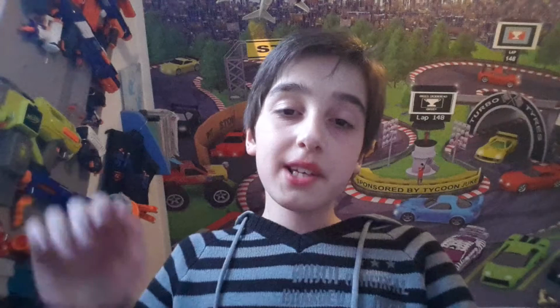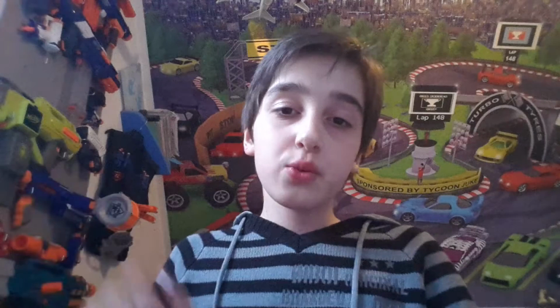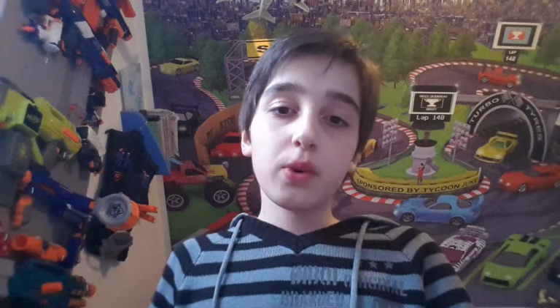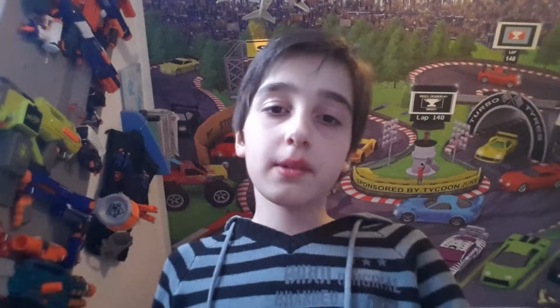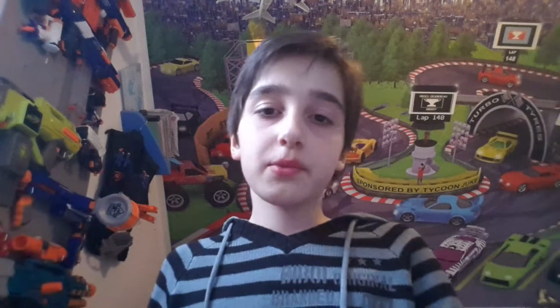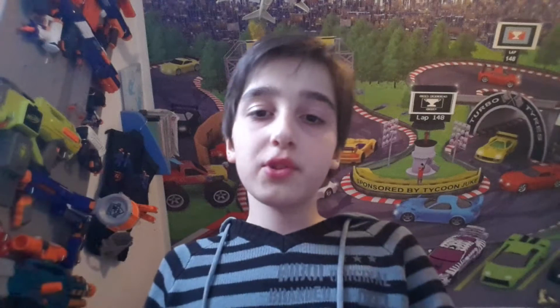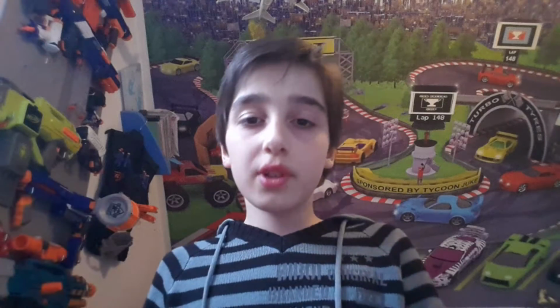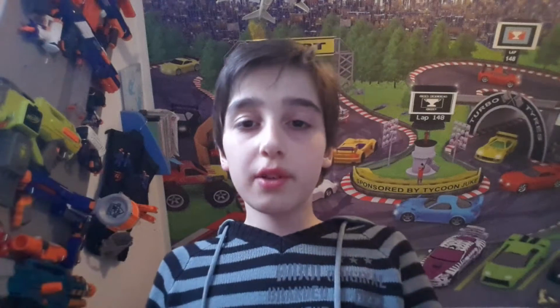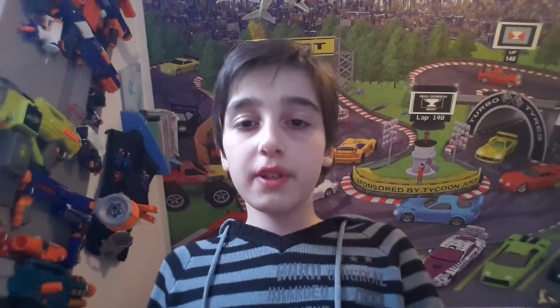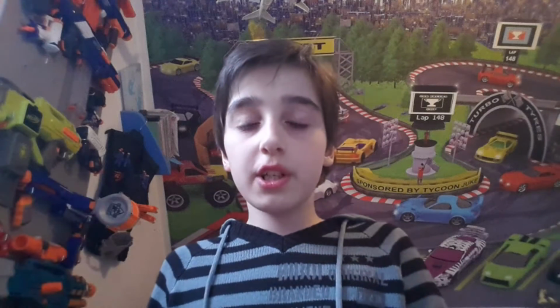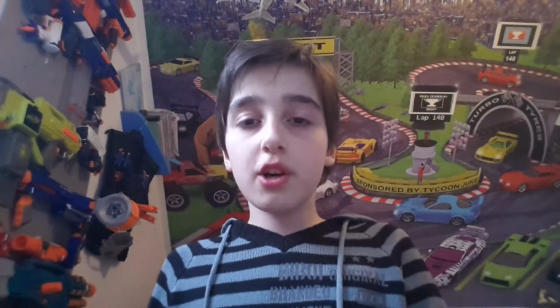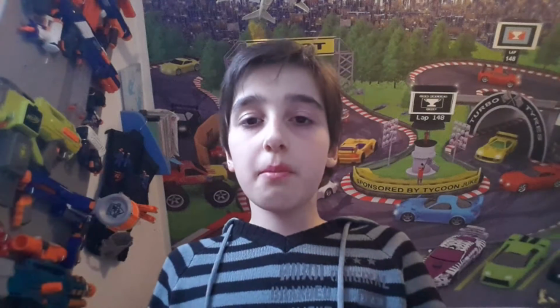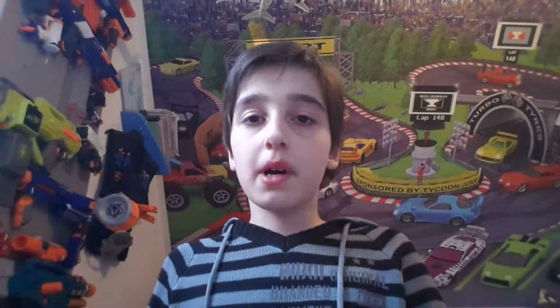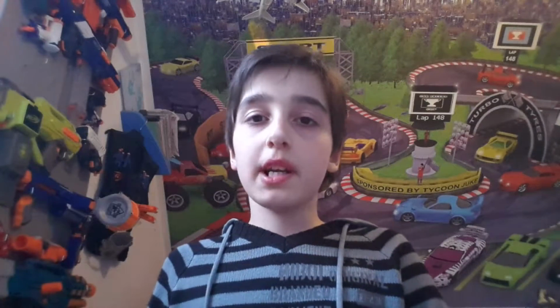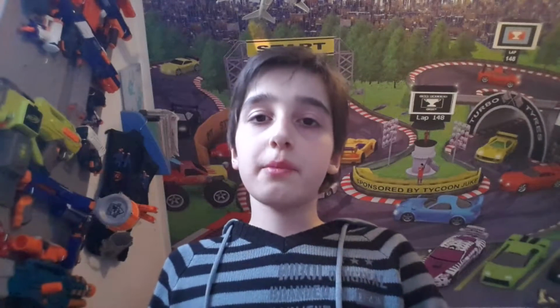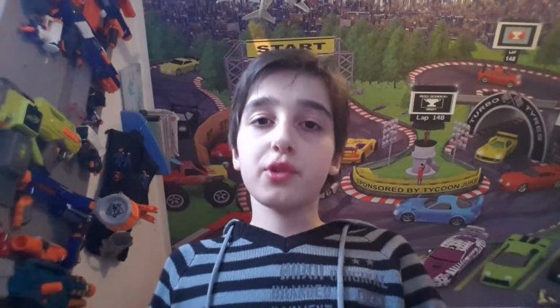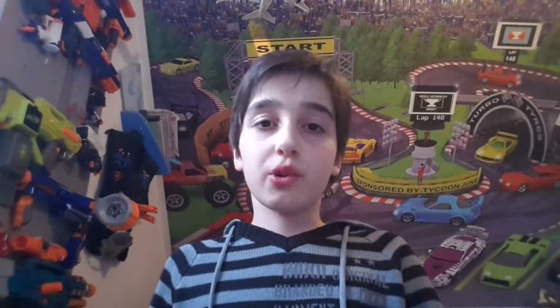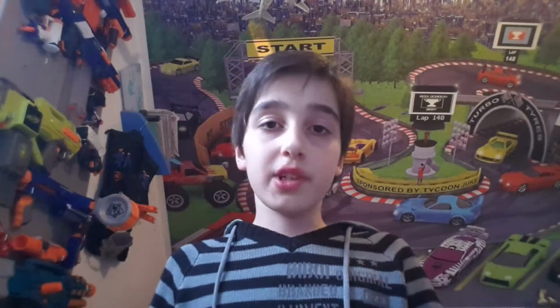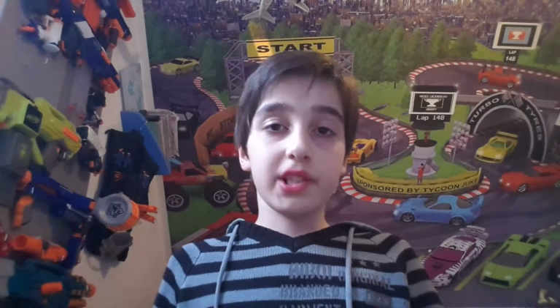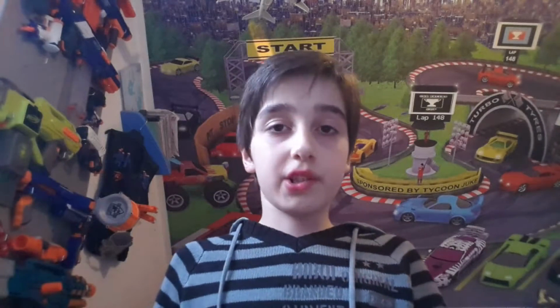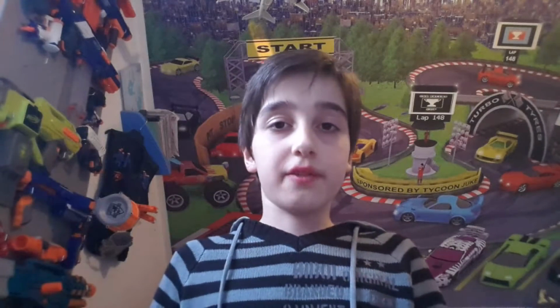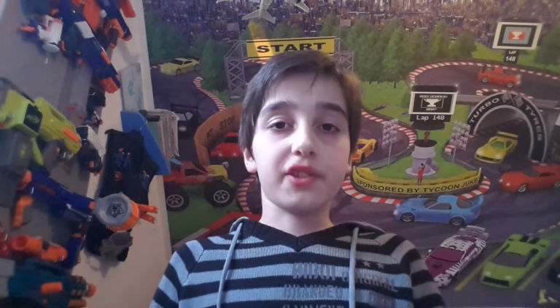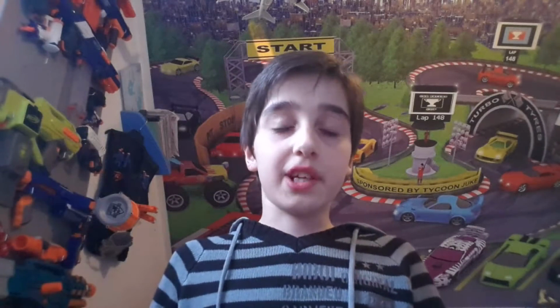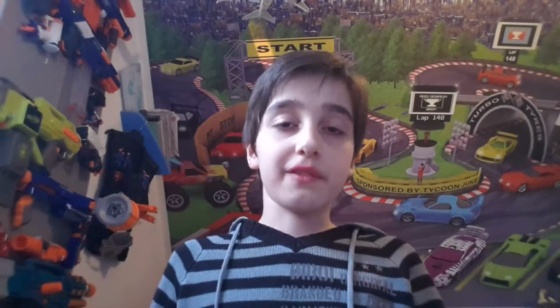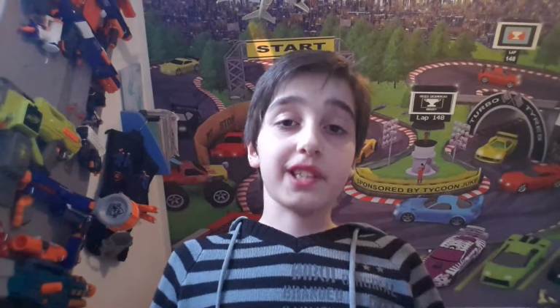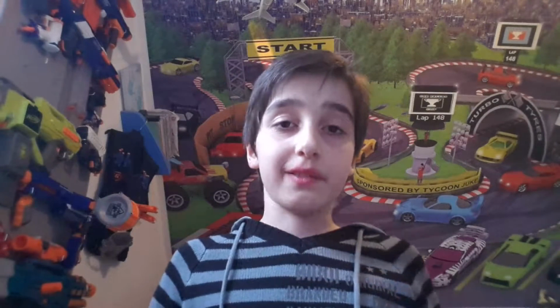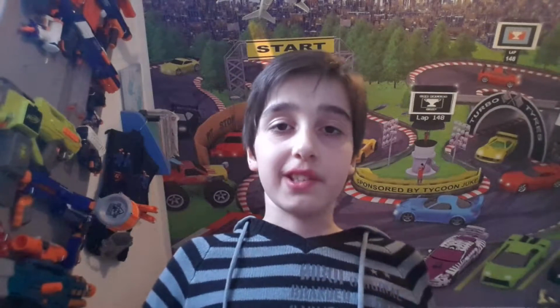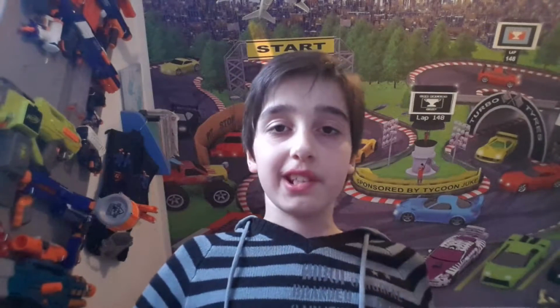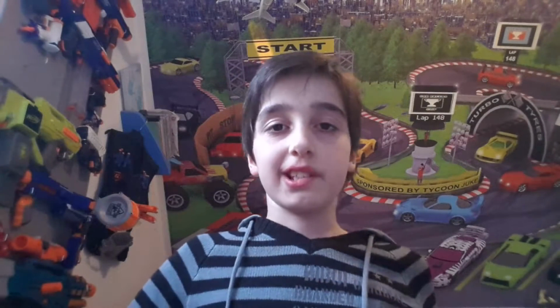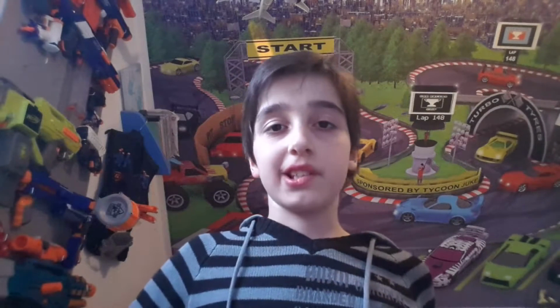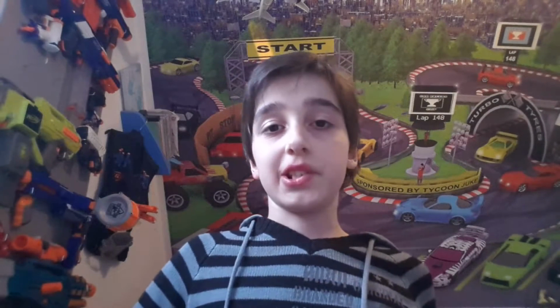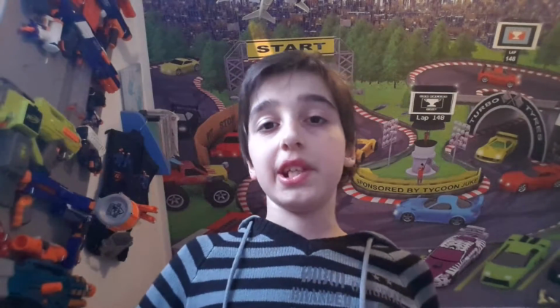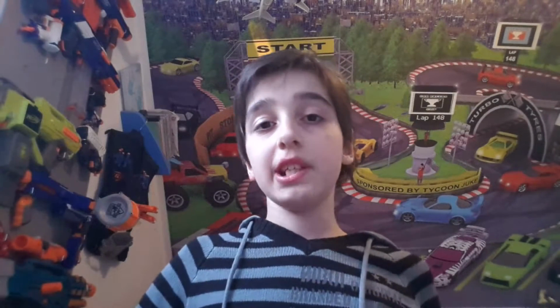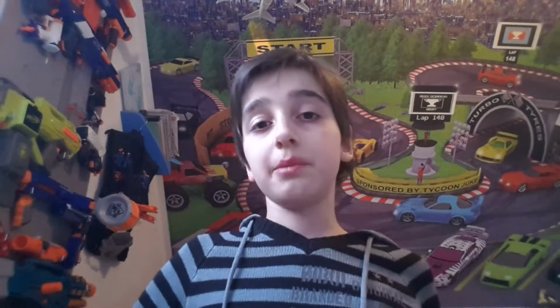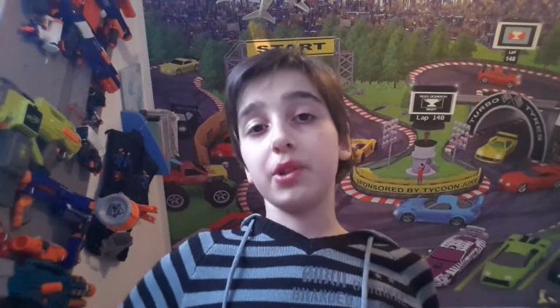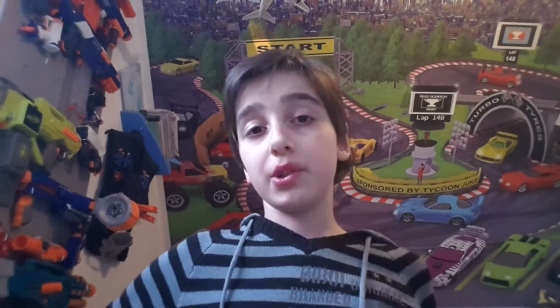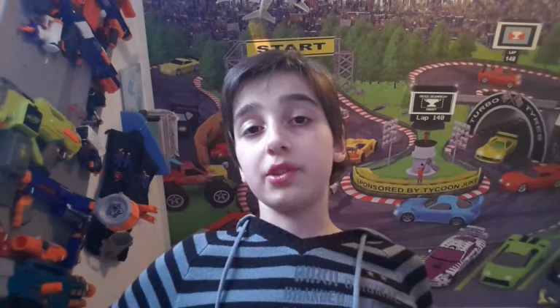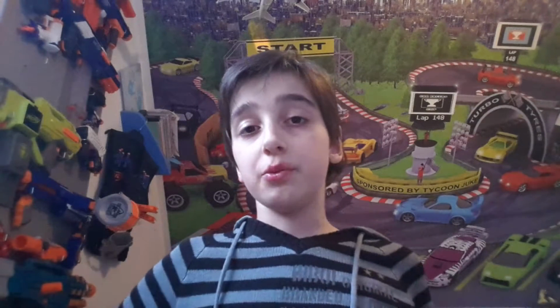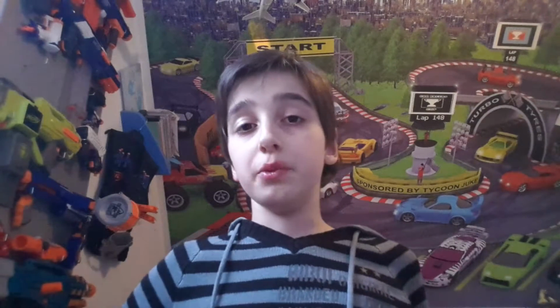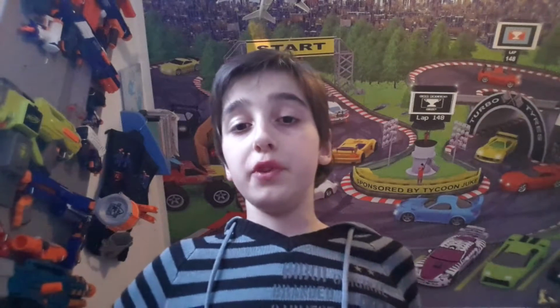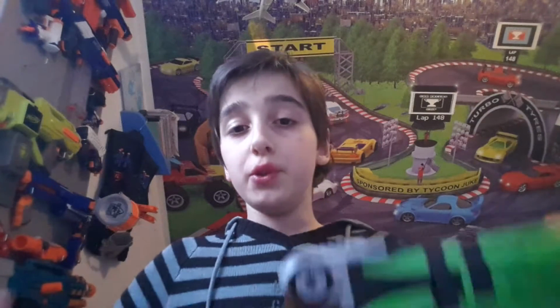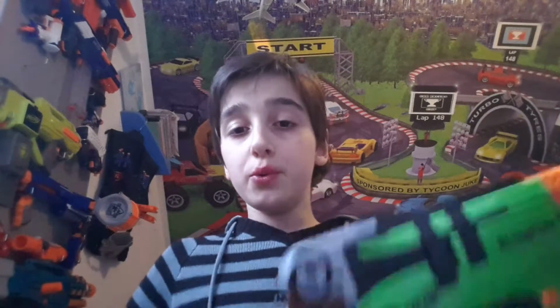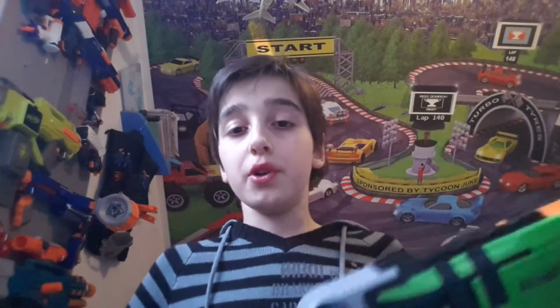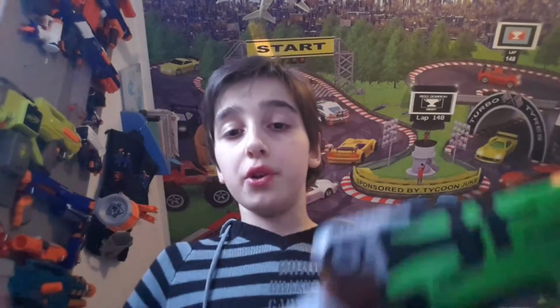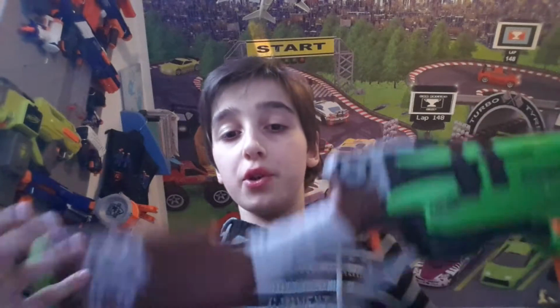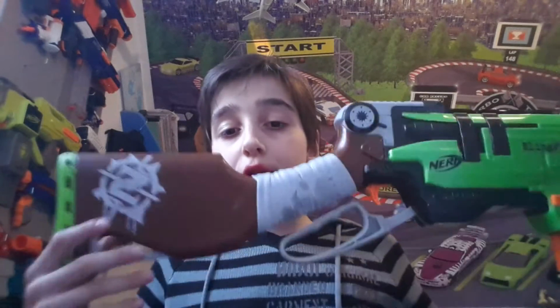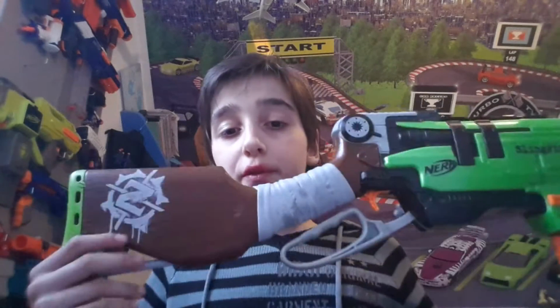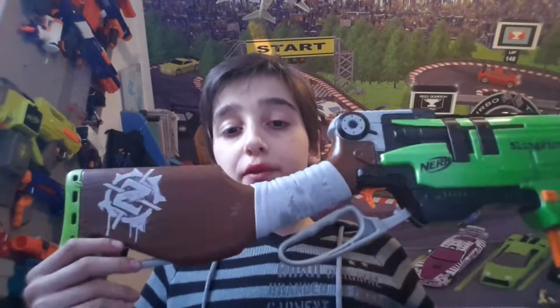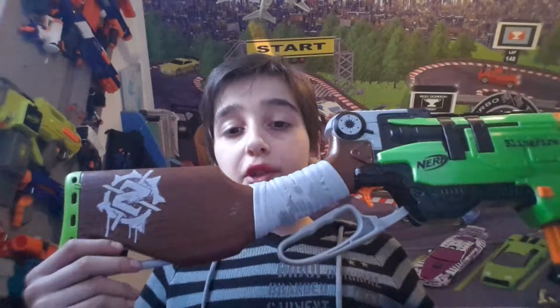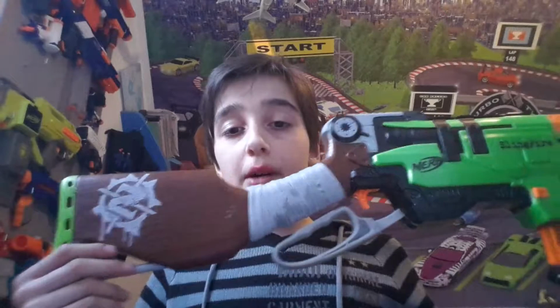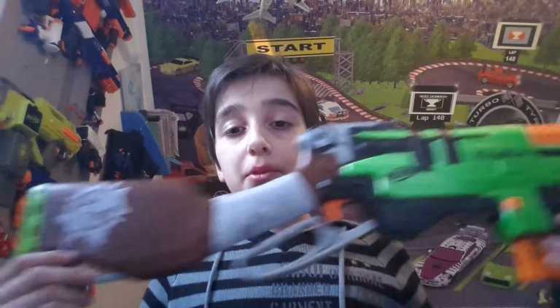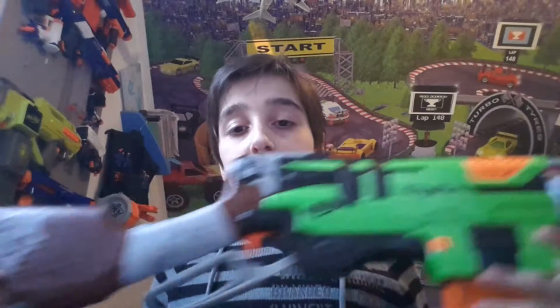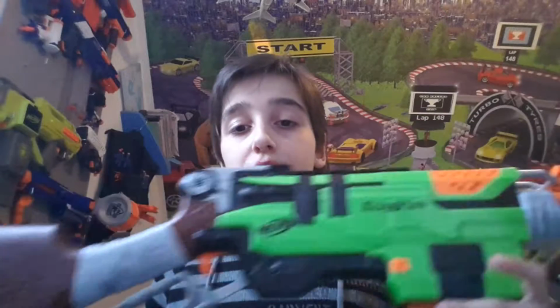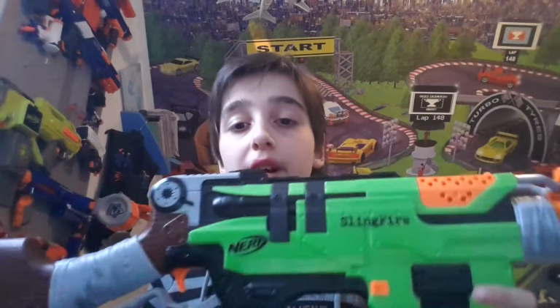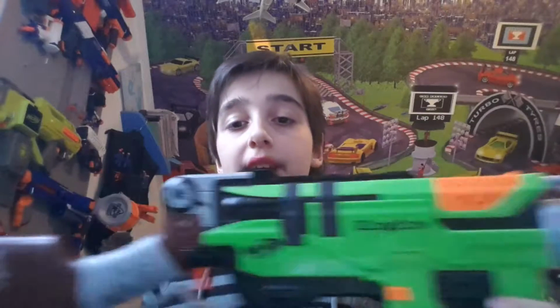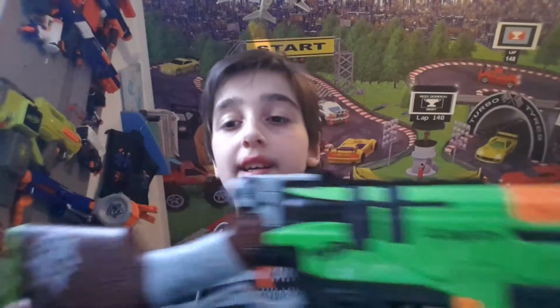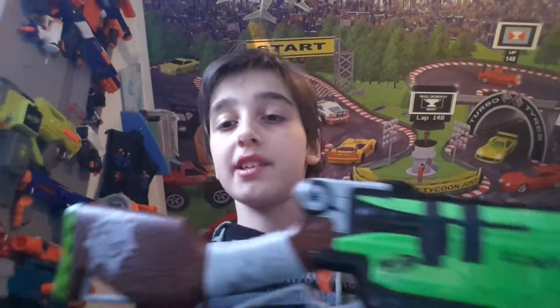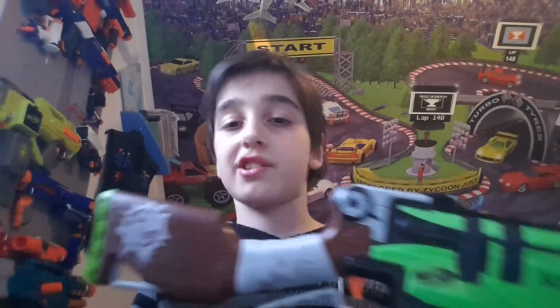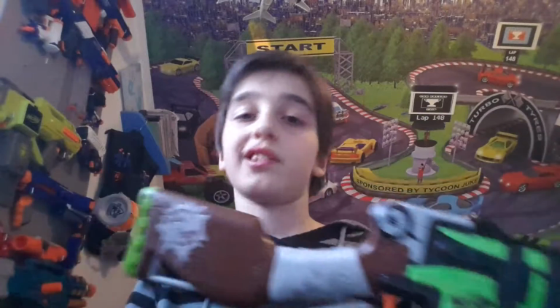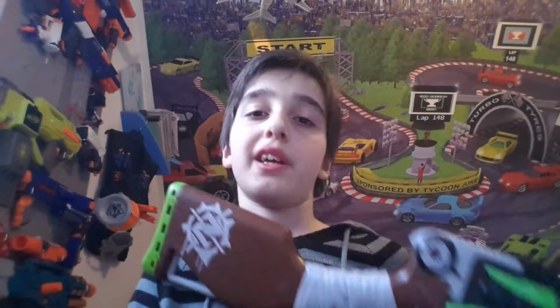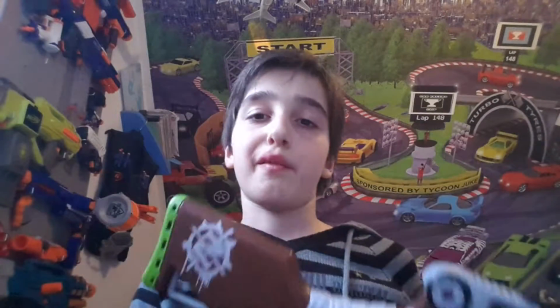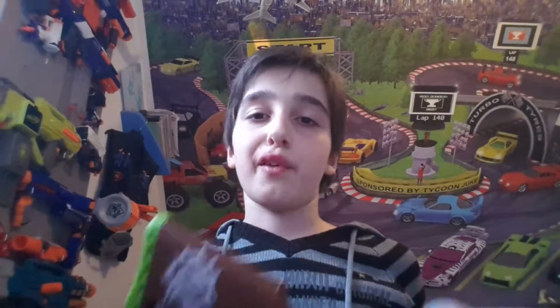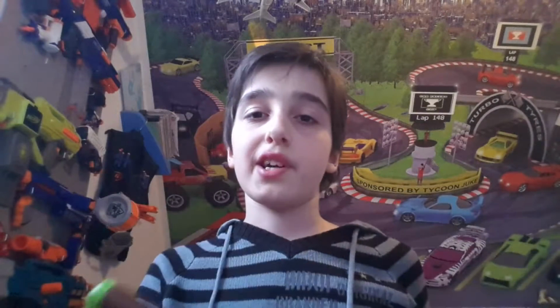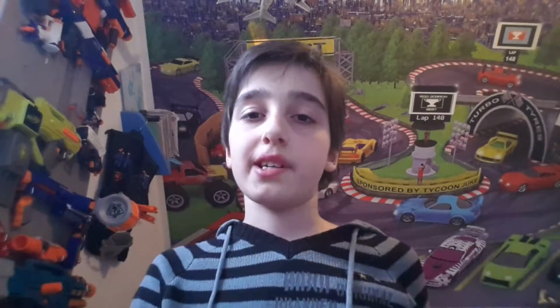Welcome to another video. My name is TheCrazyNerfer776 and today I'm going to review the Nerf Zombie Strike Slingfire.